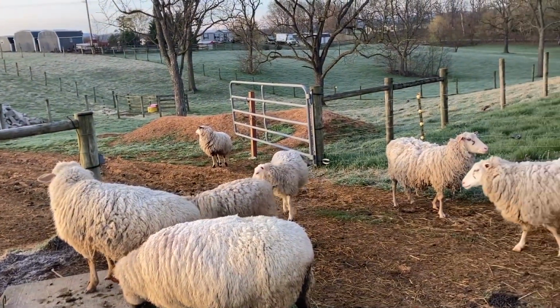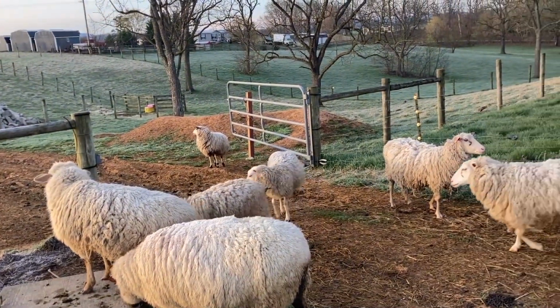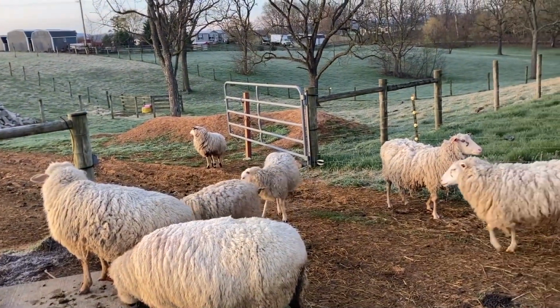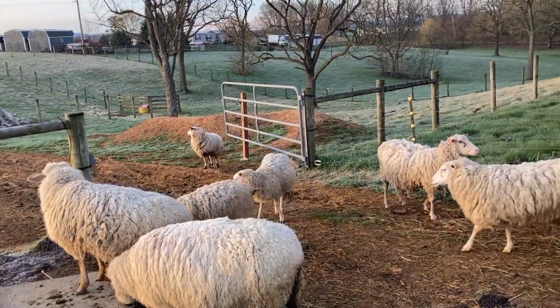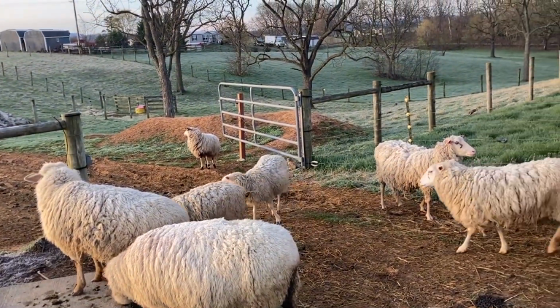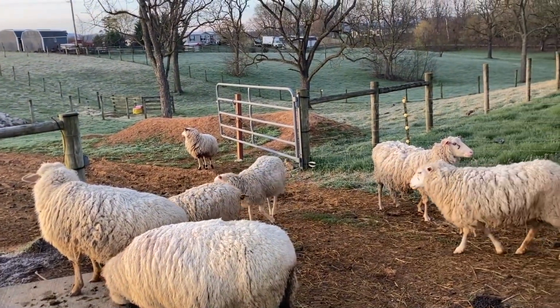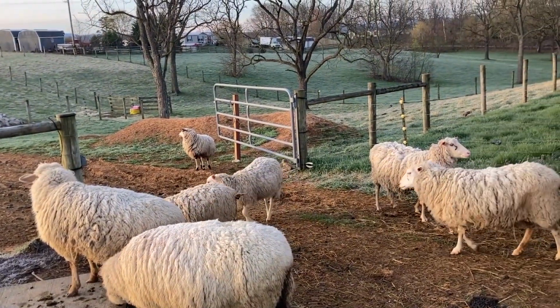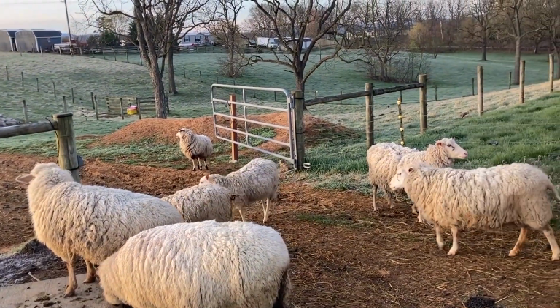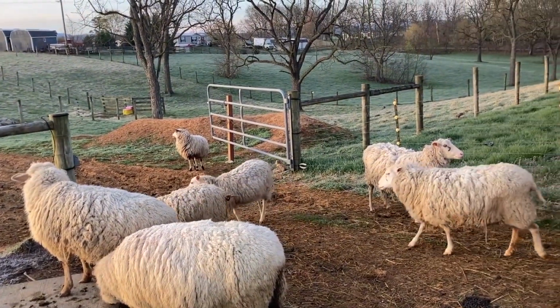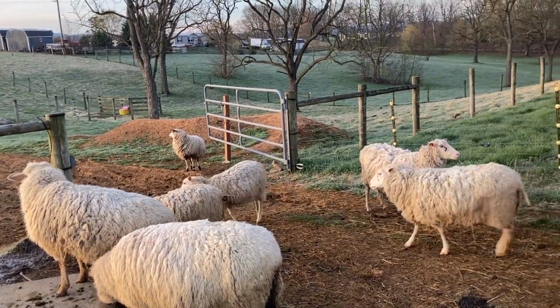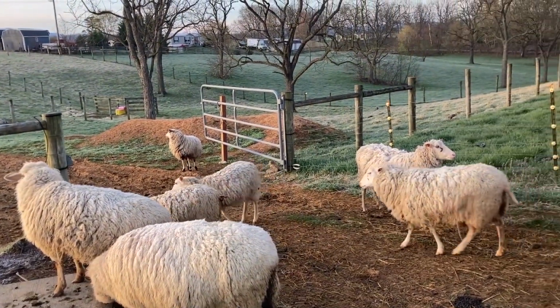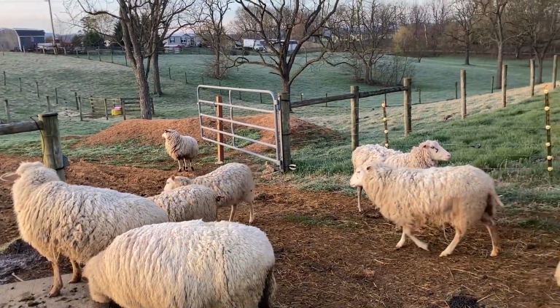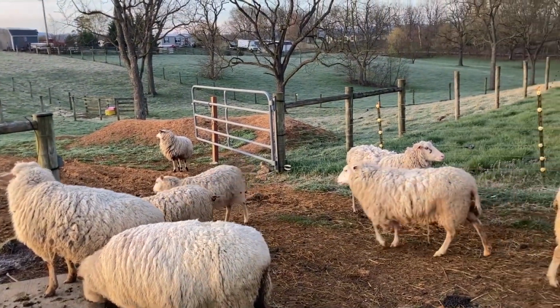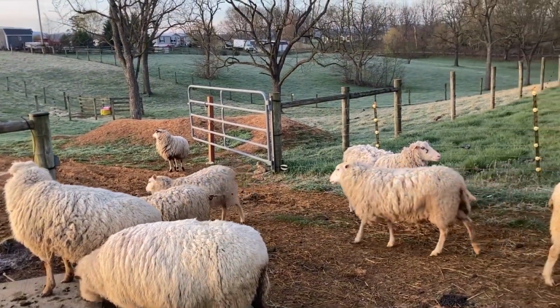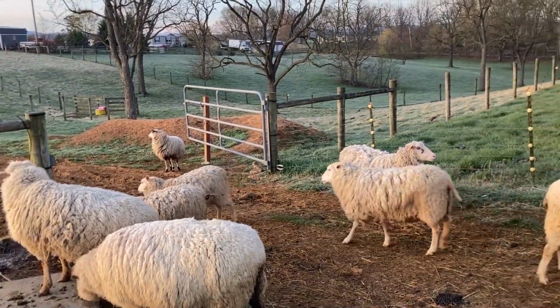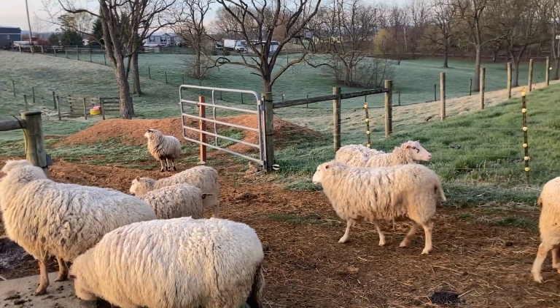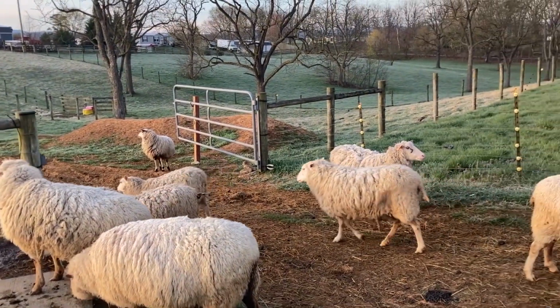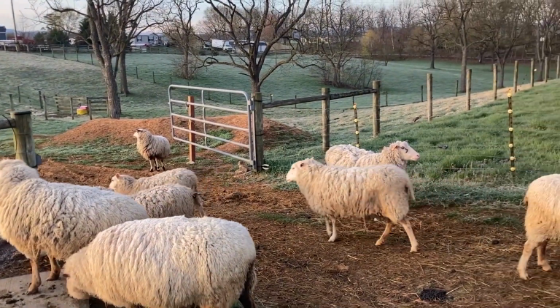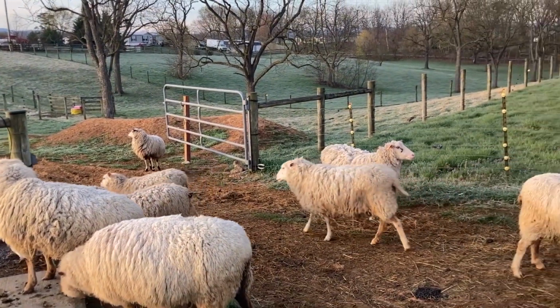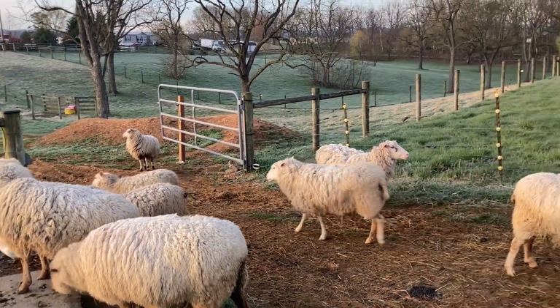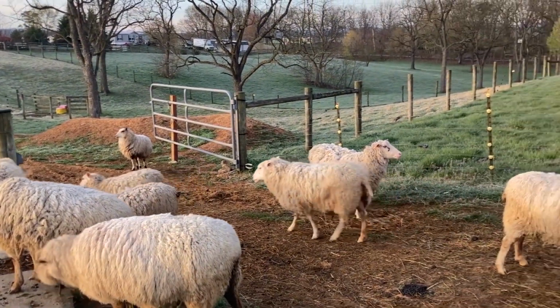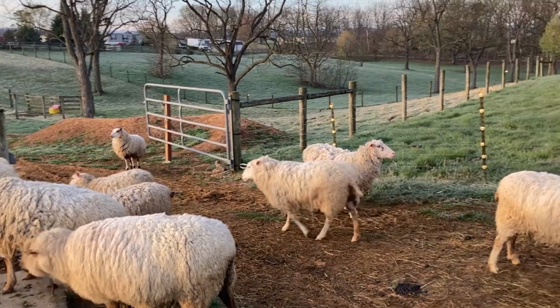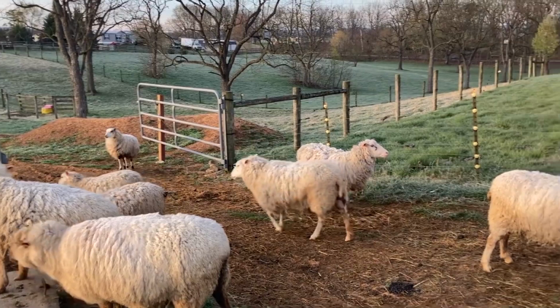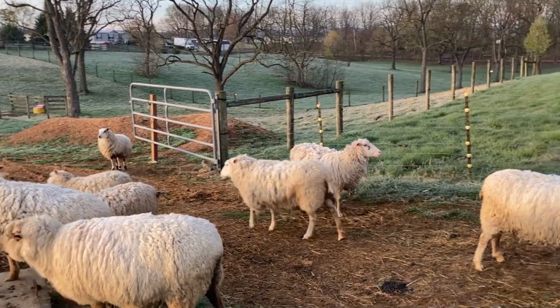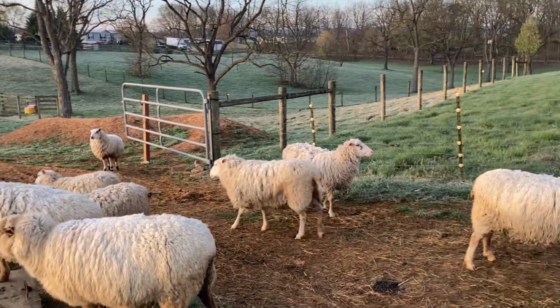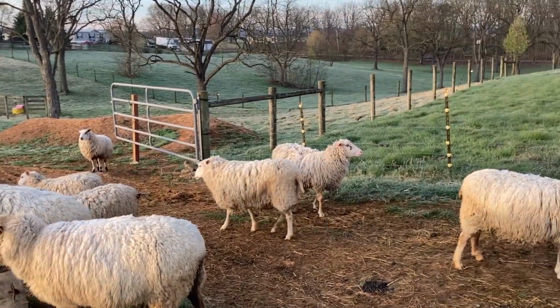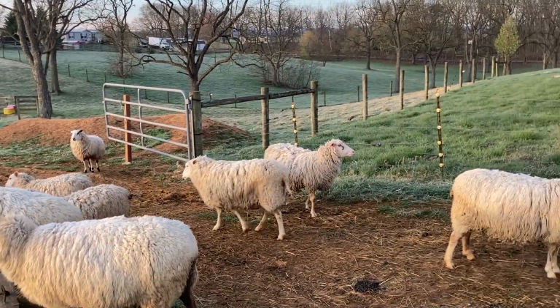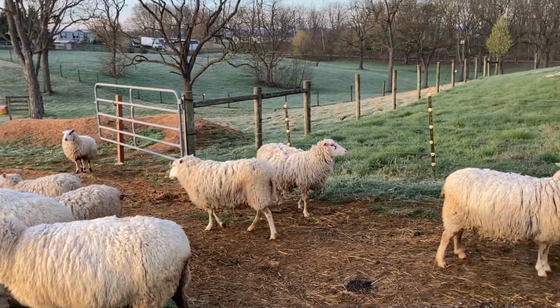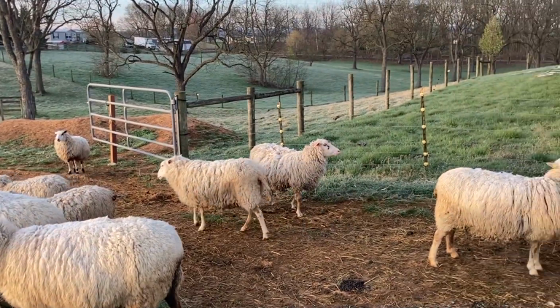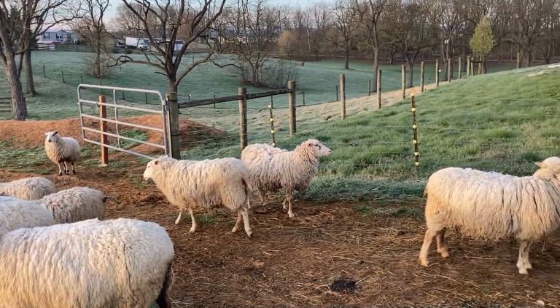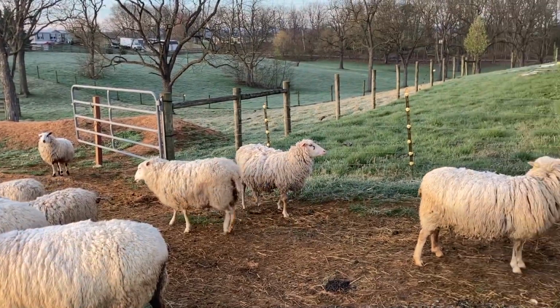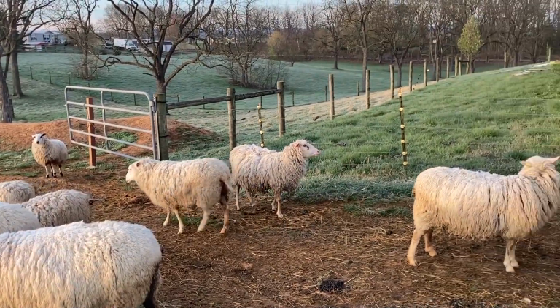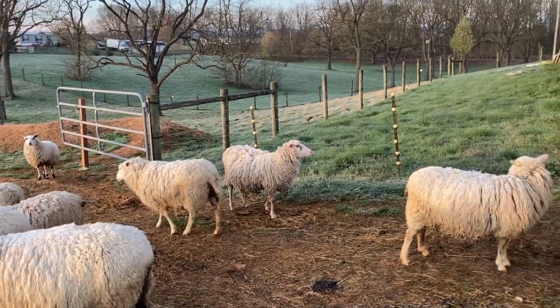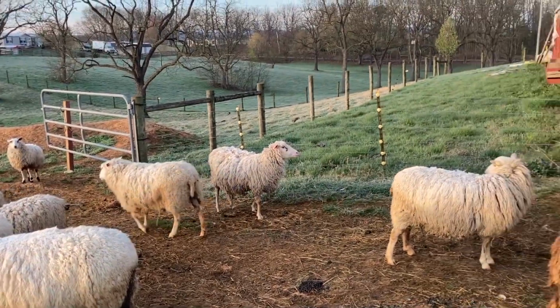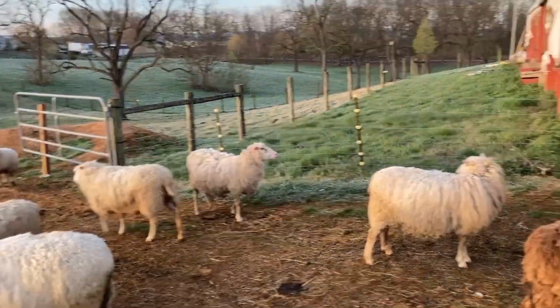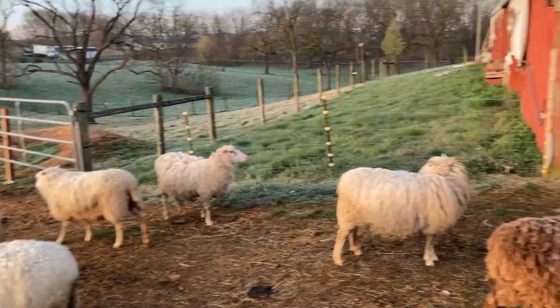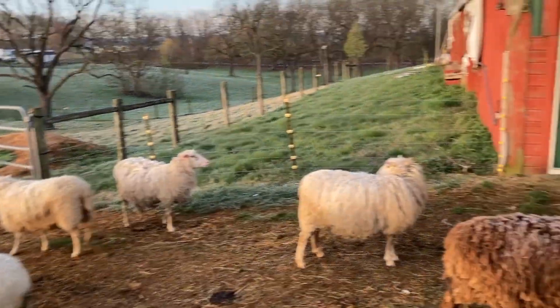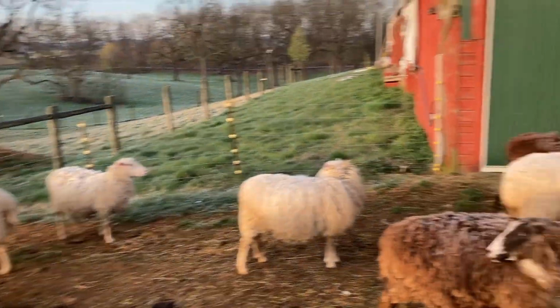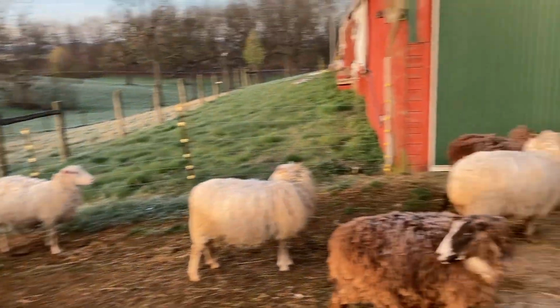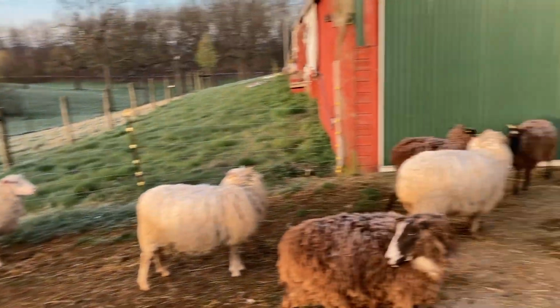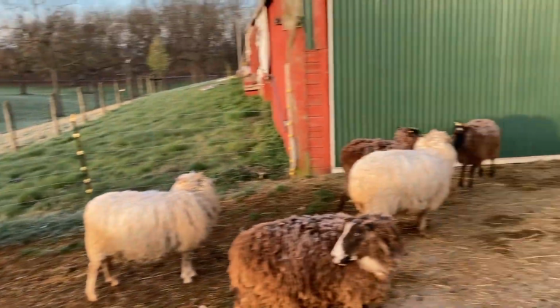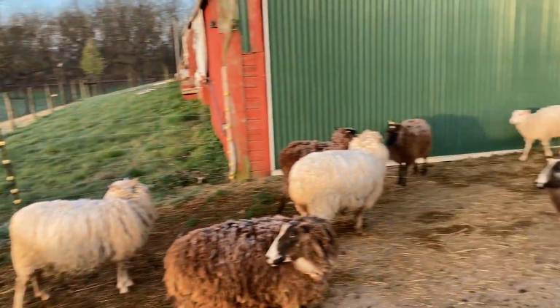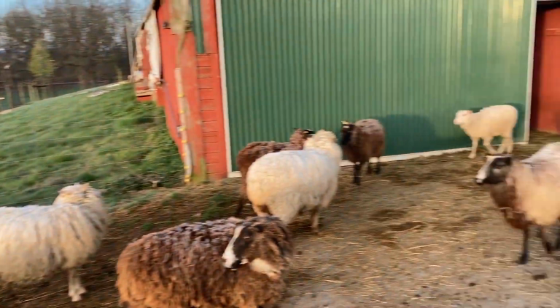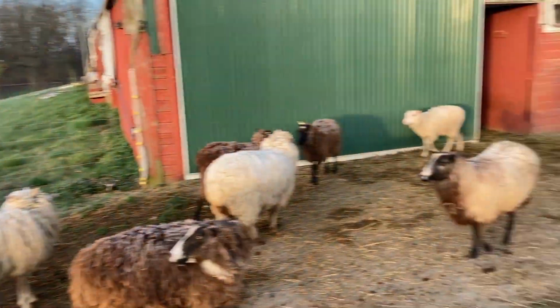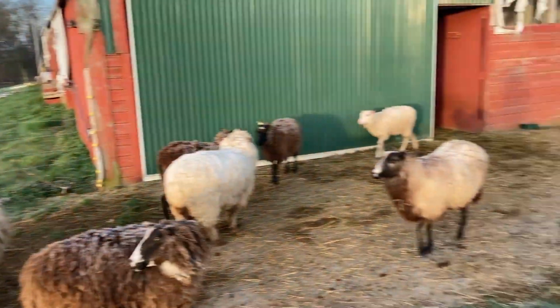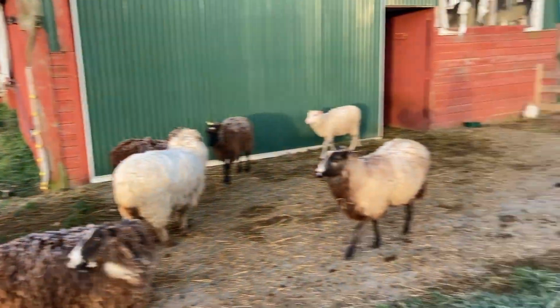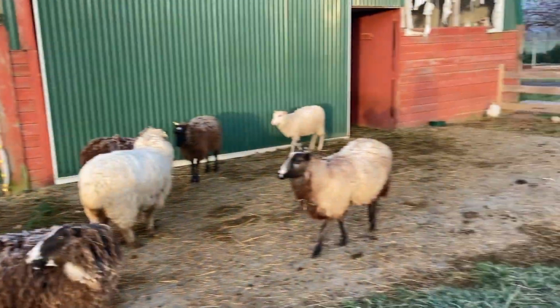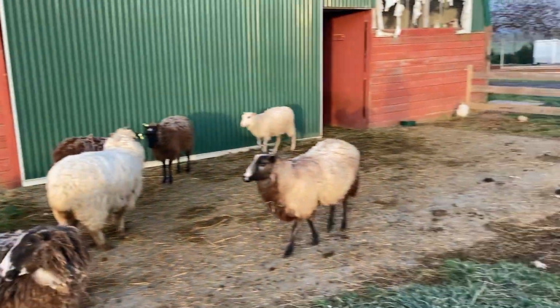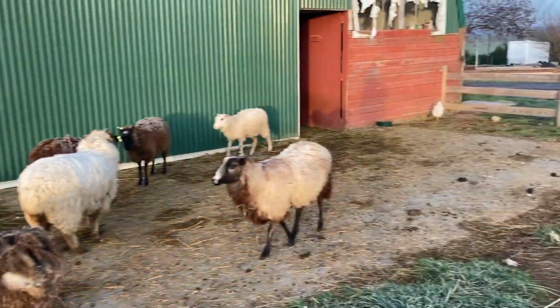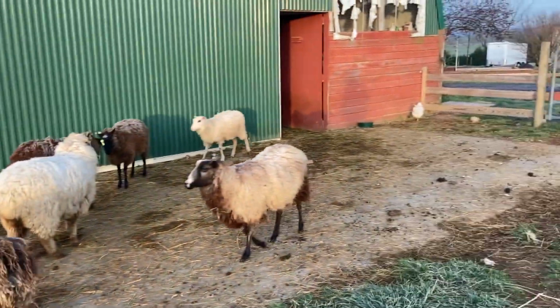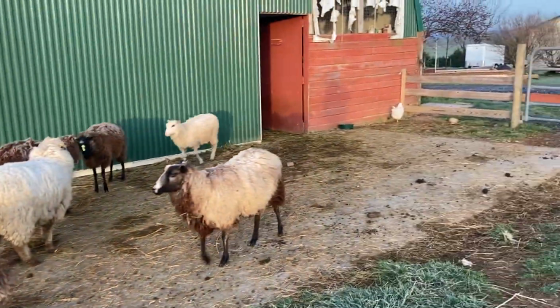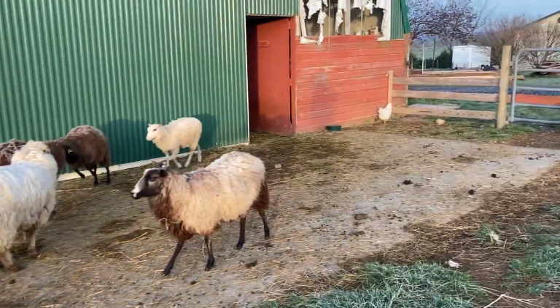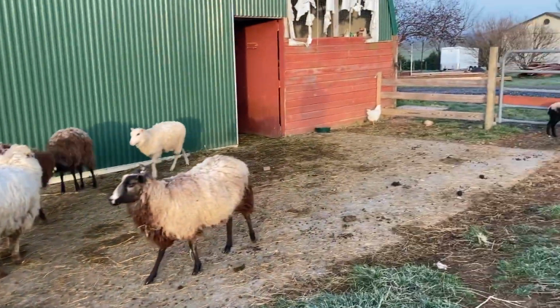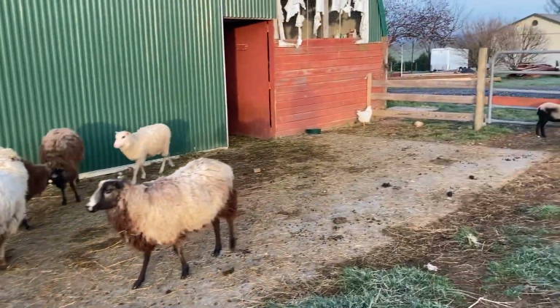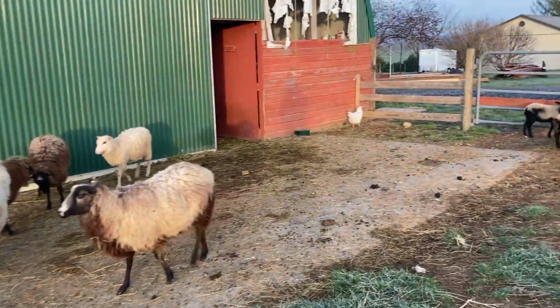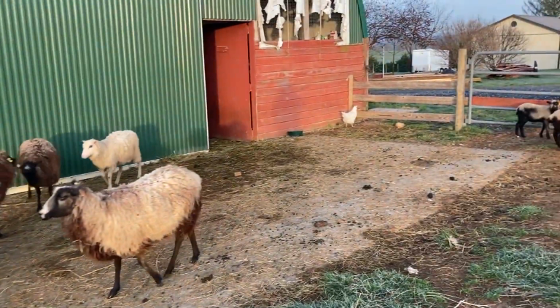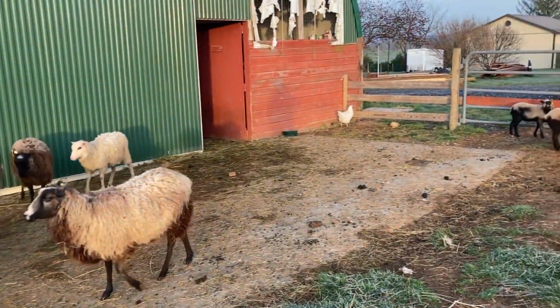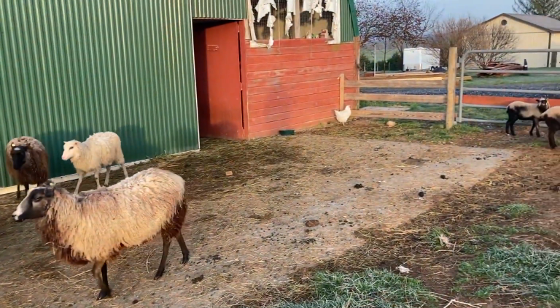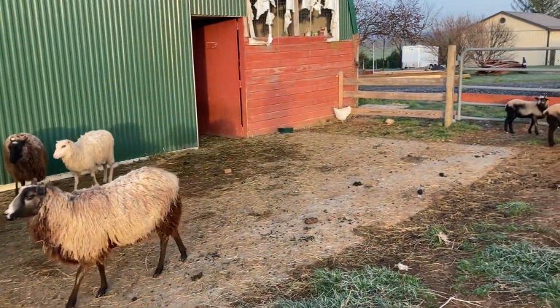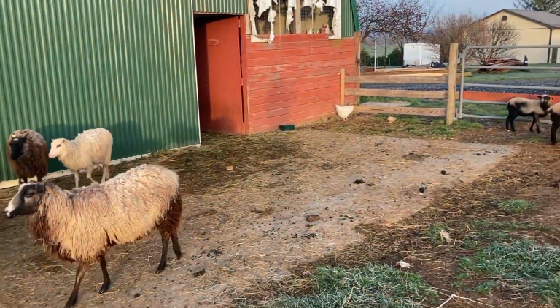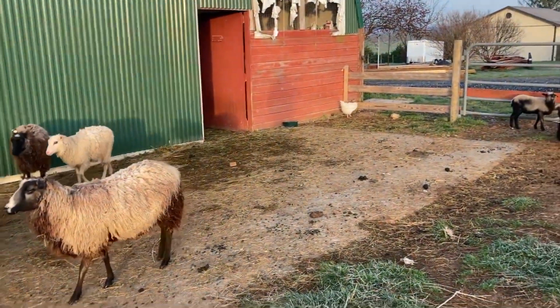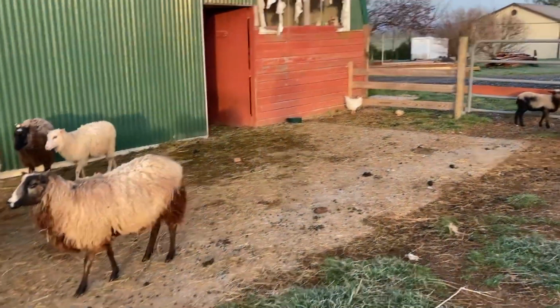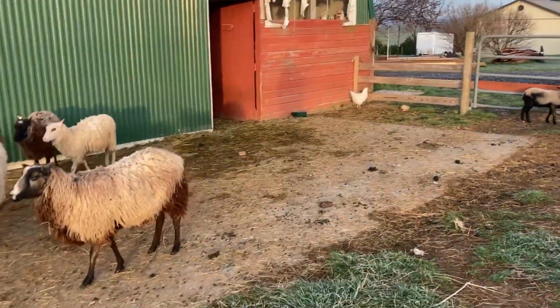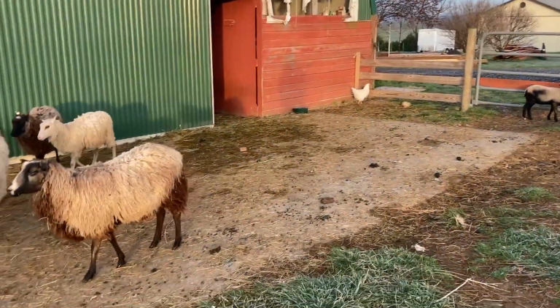All righty, well, I better do chores. Time to do chores, right?